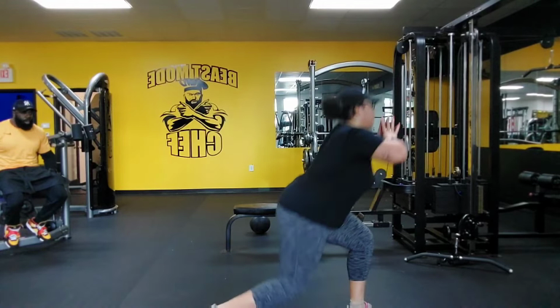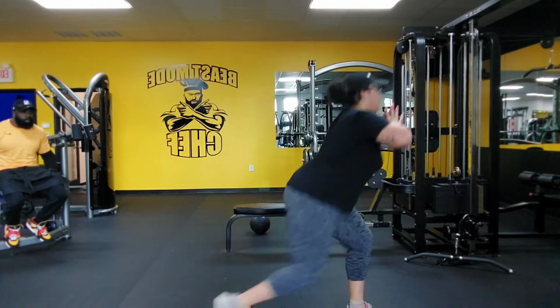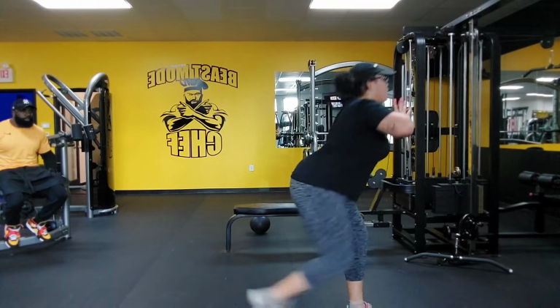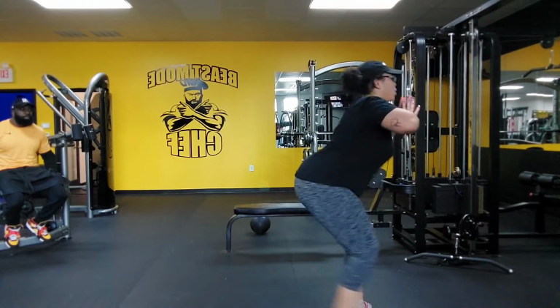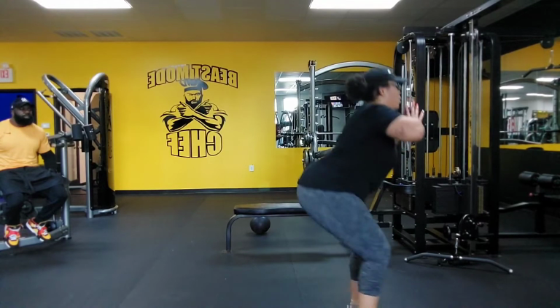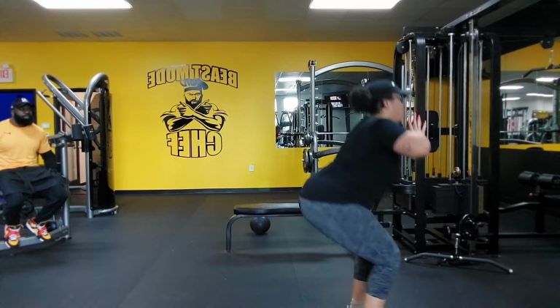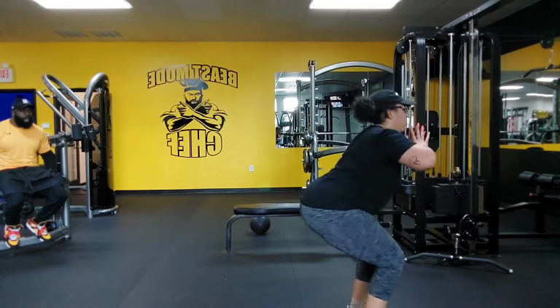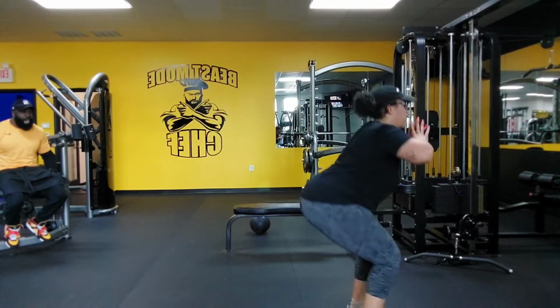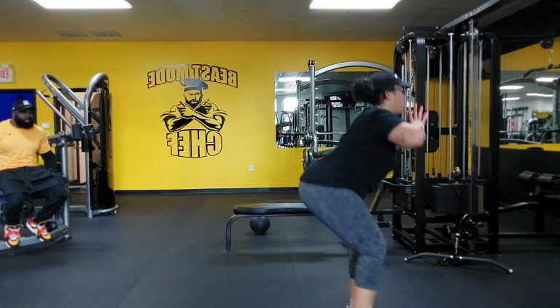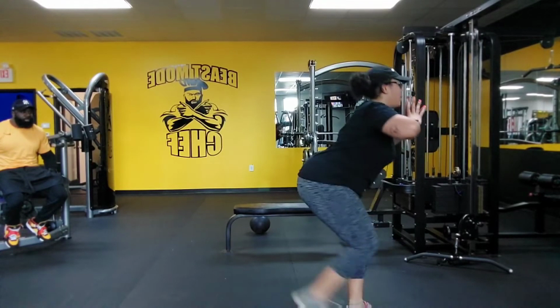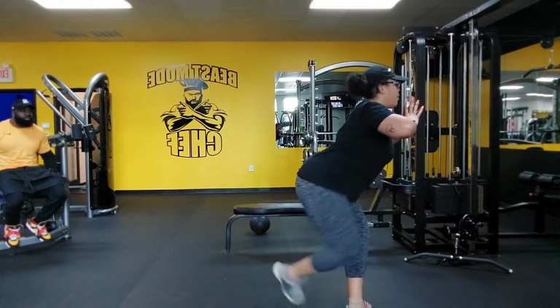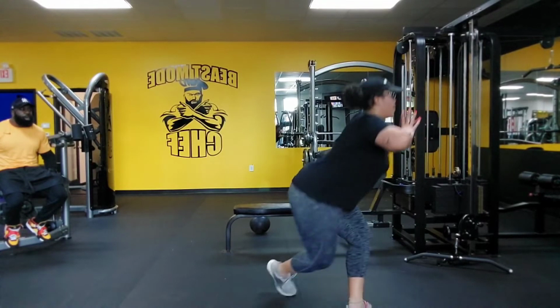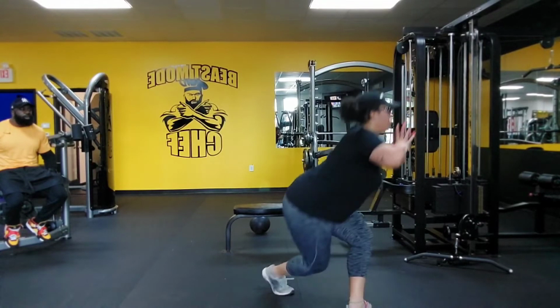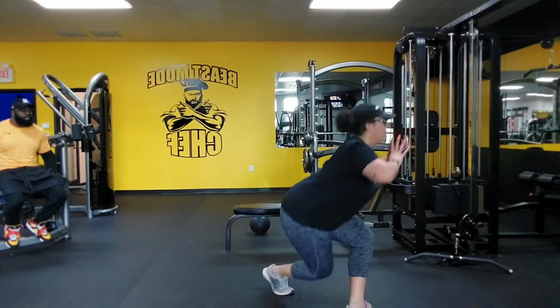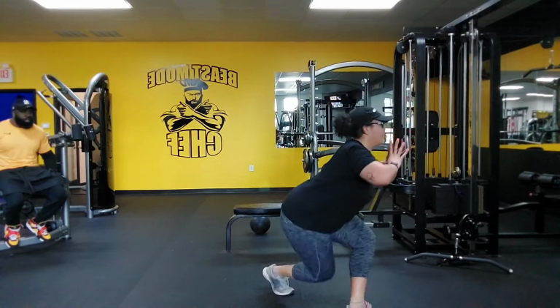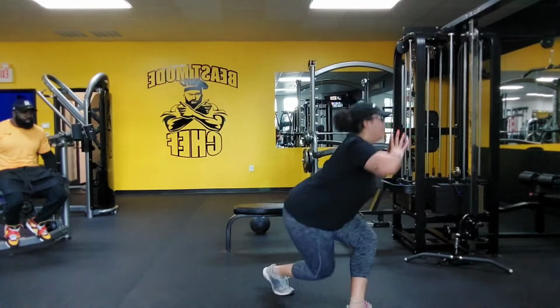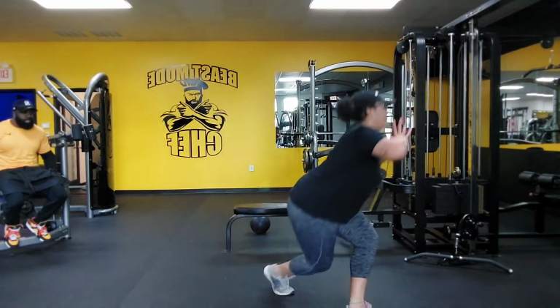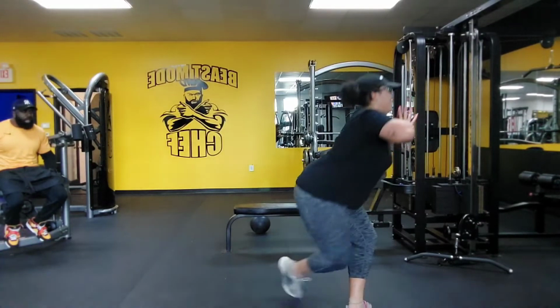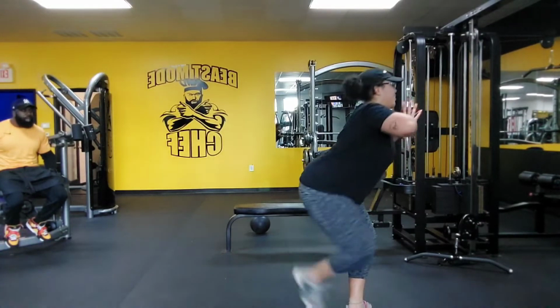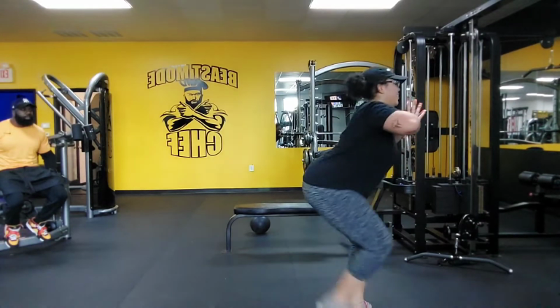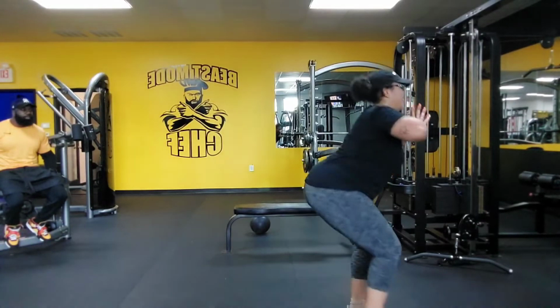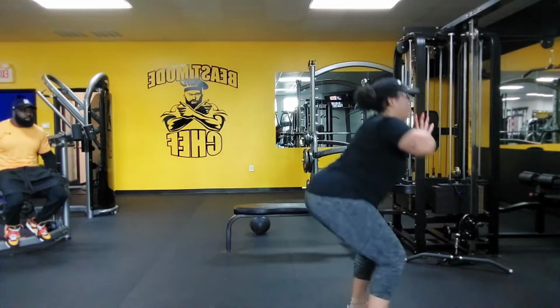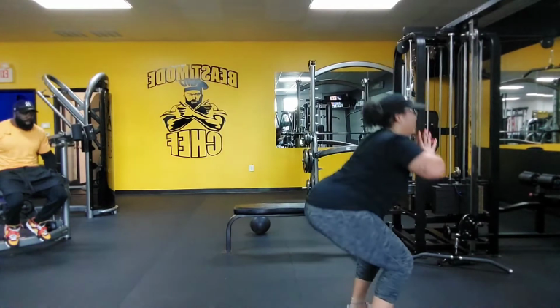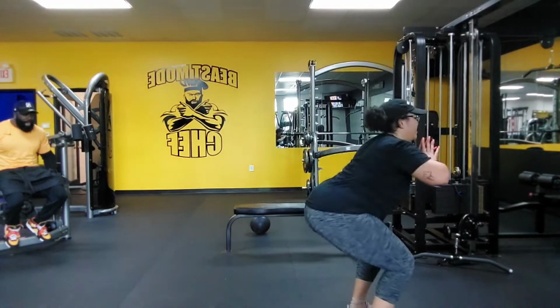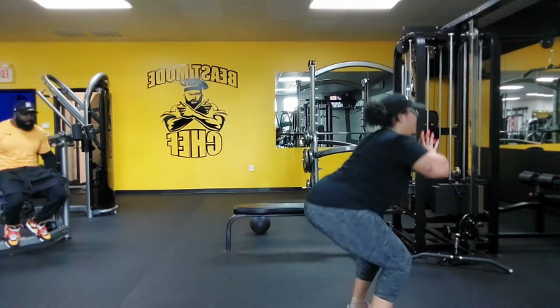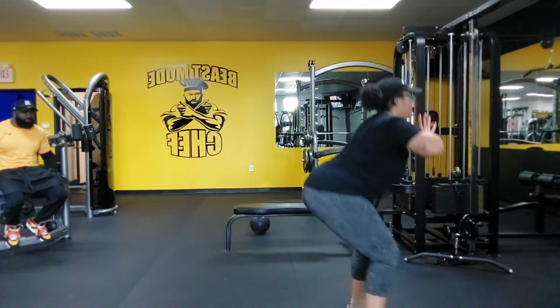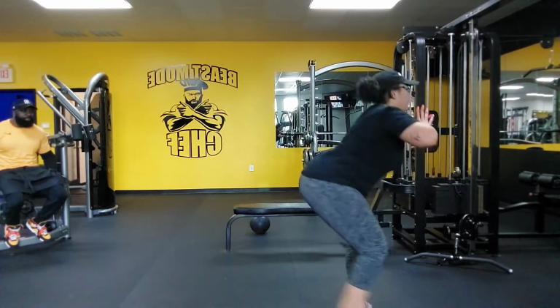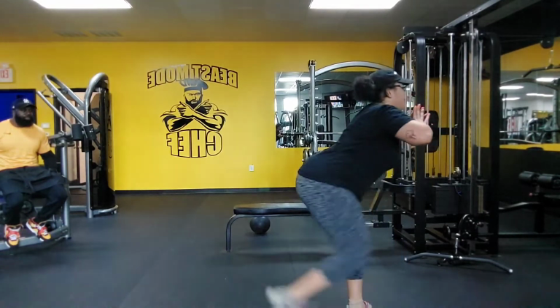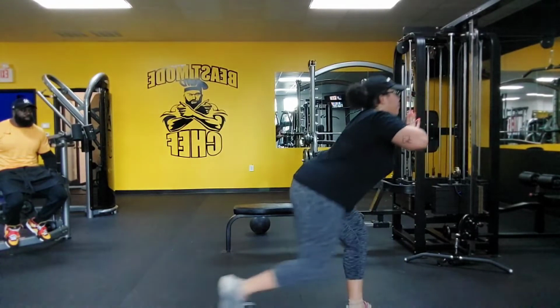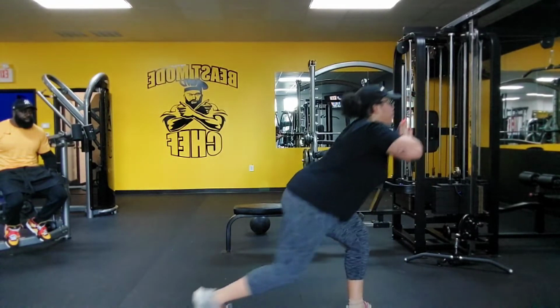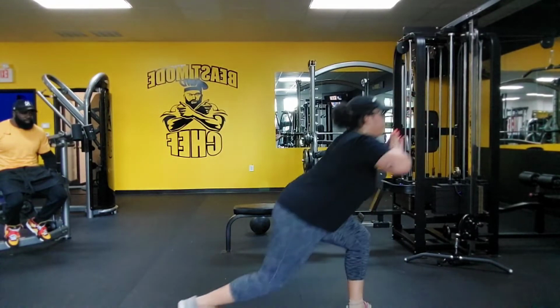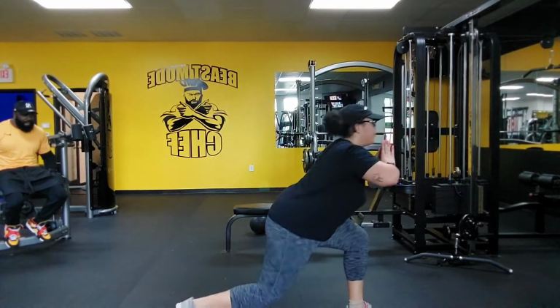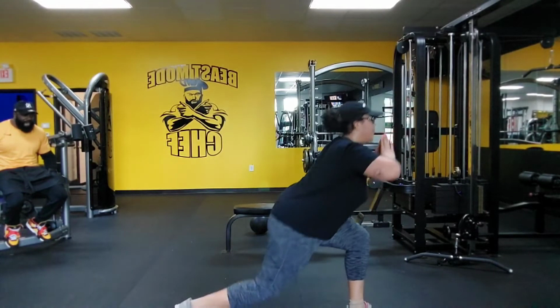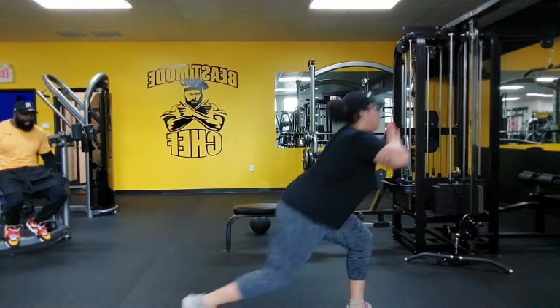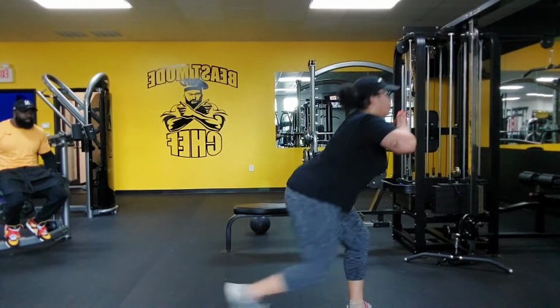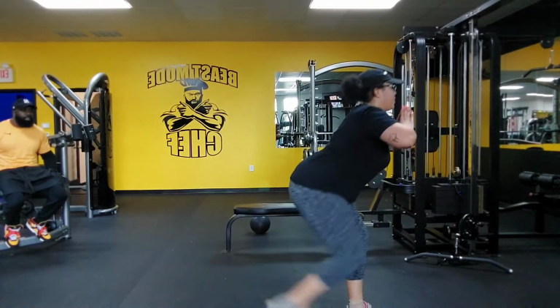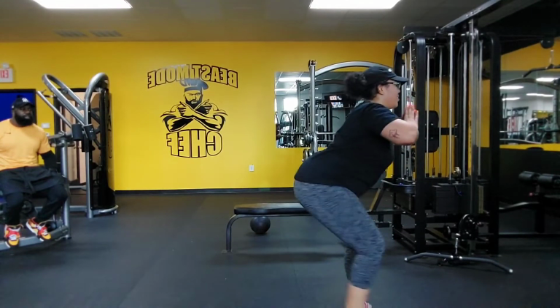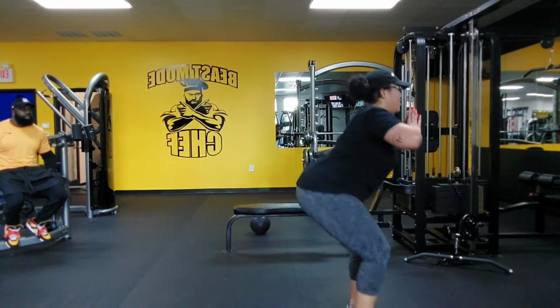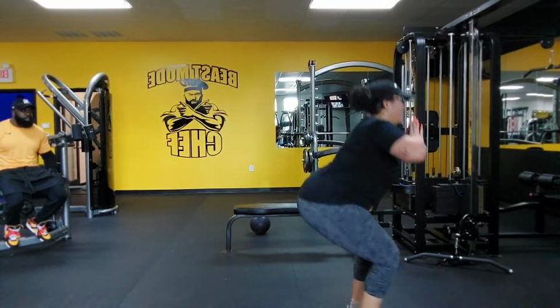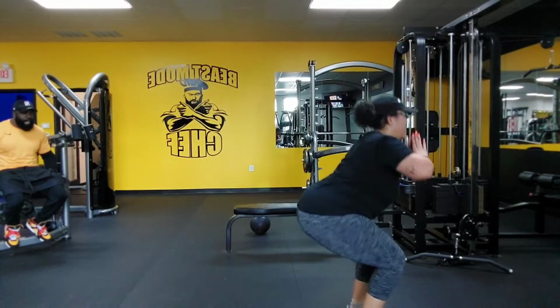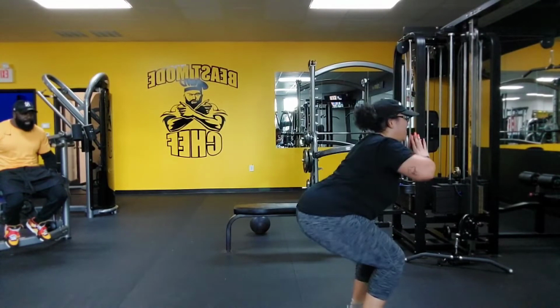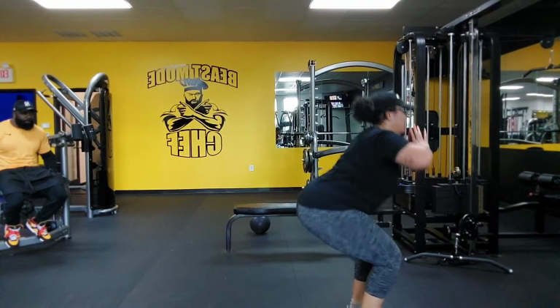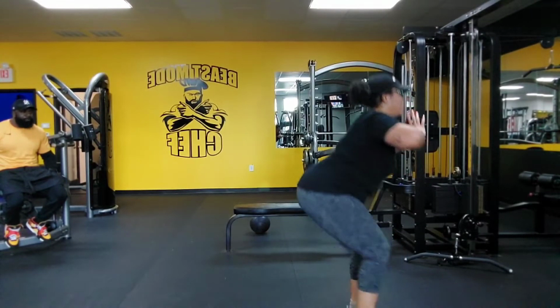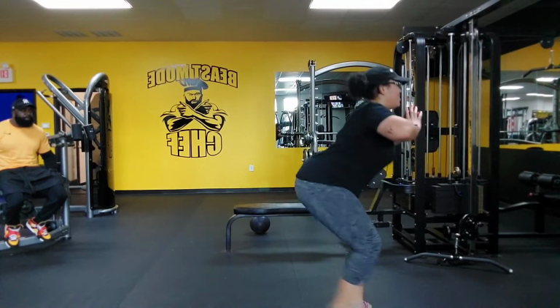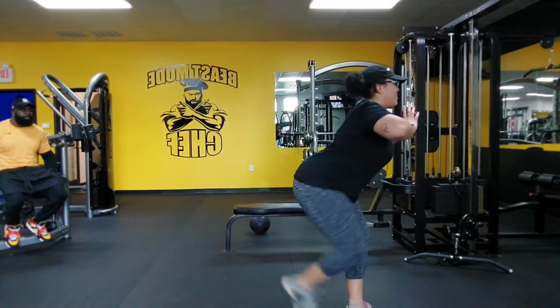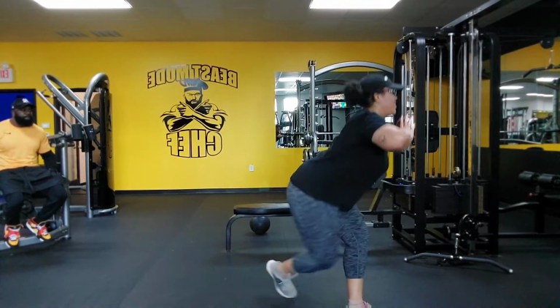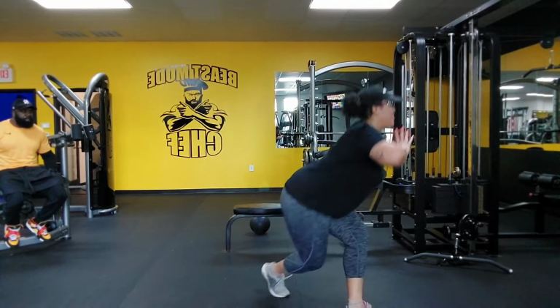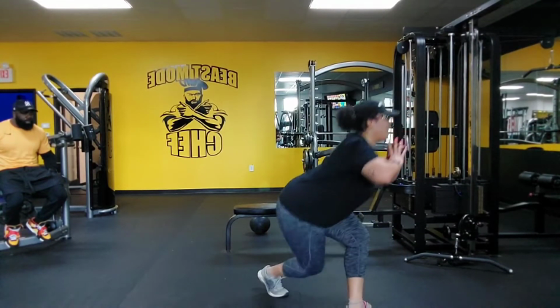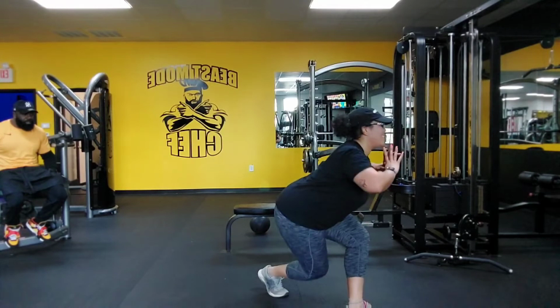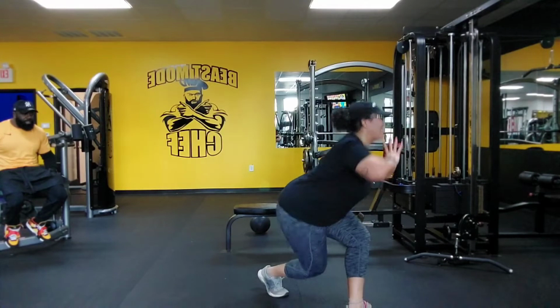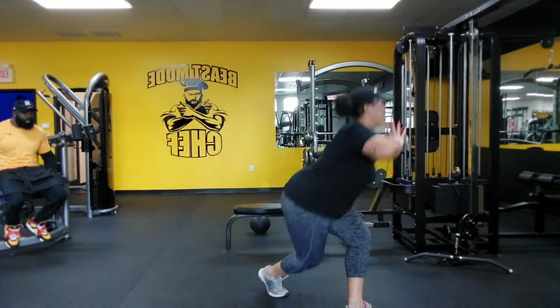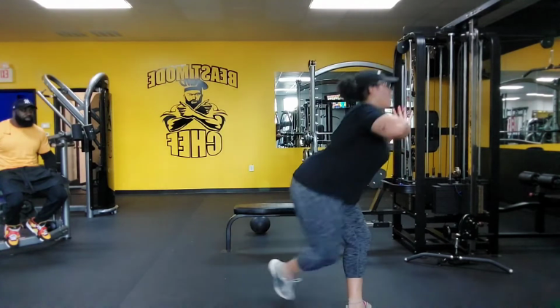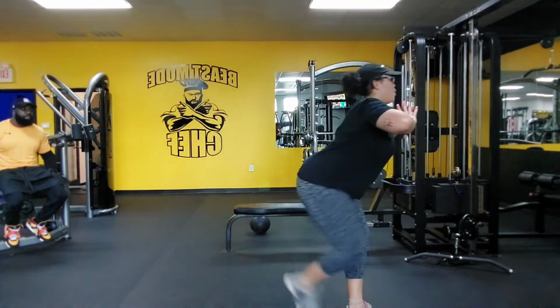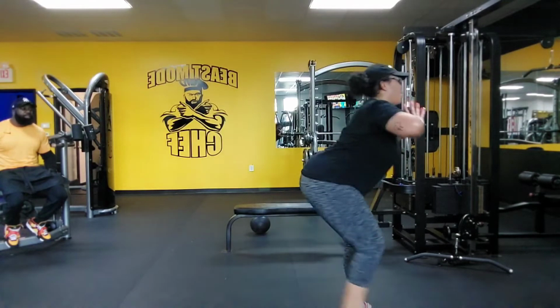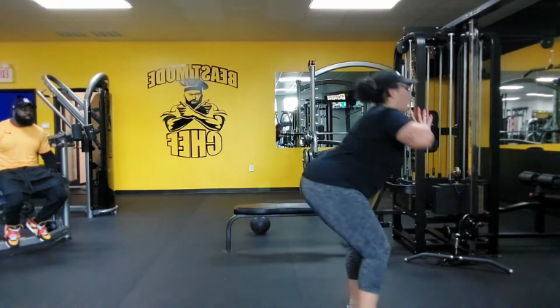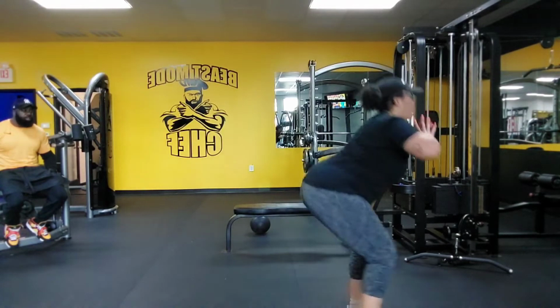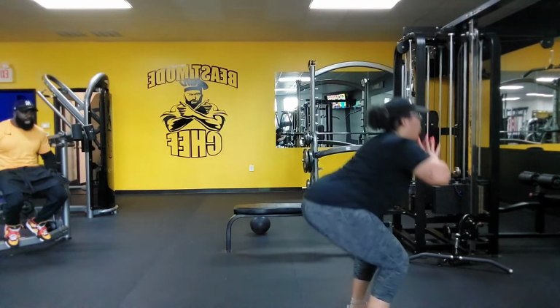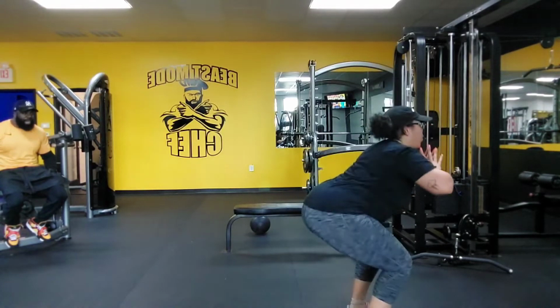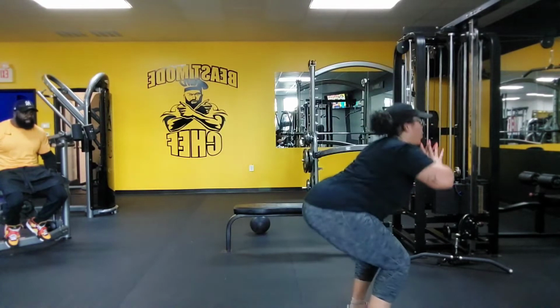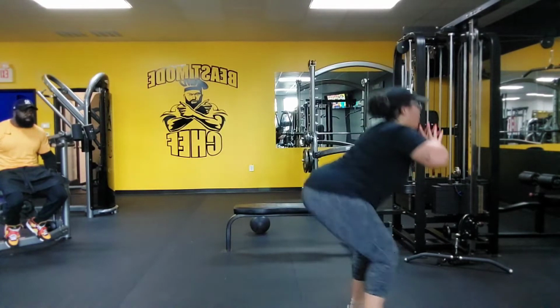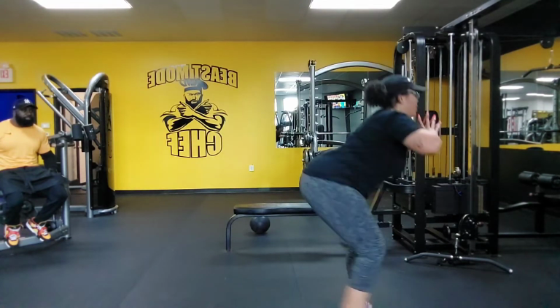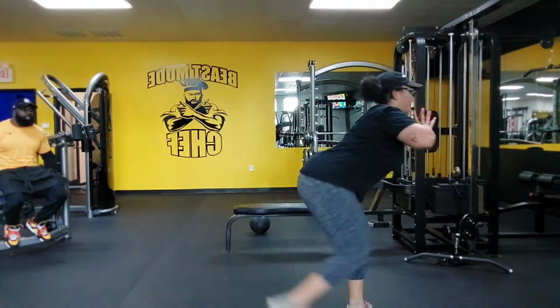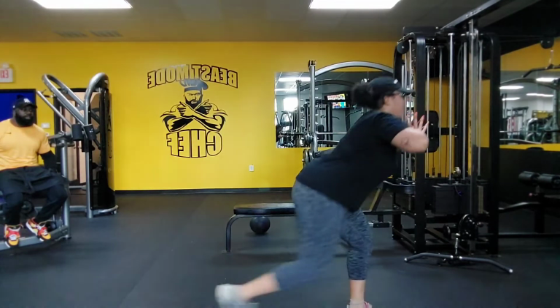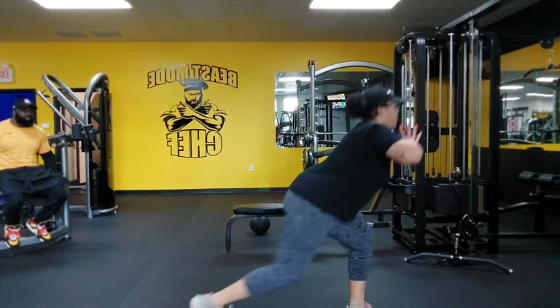Four, squat, curtsy, squat, reverse. Five, squat, curtsy, squat, reverse.